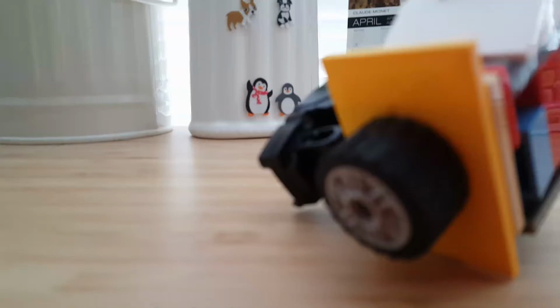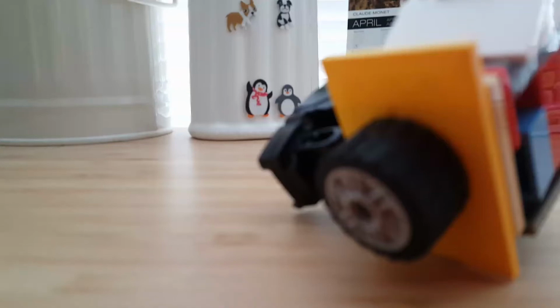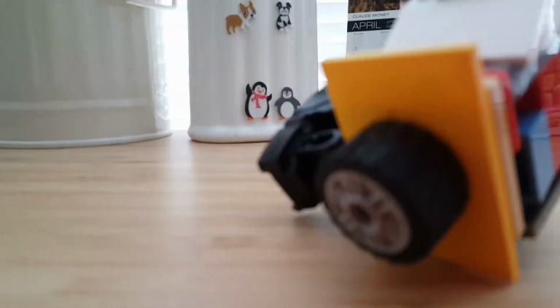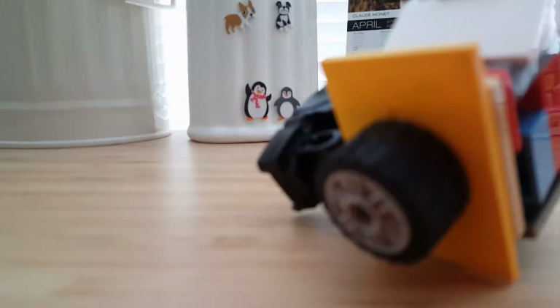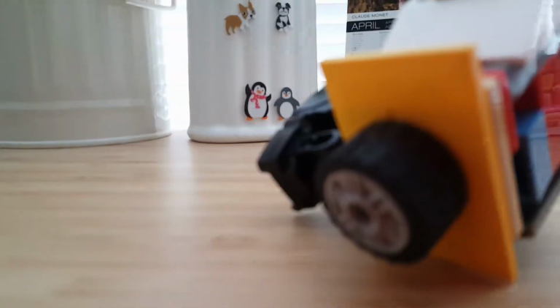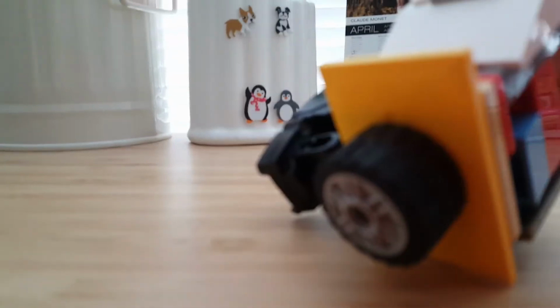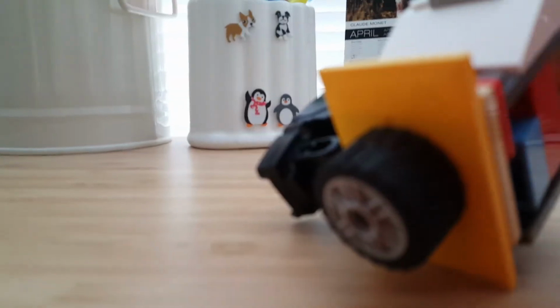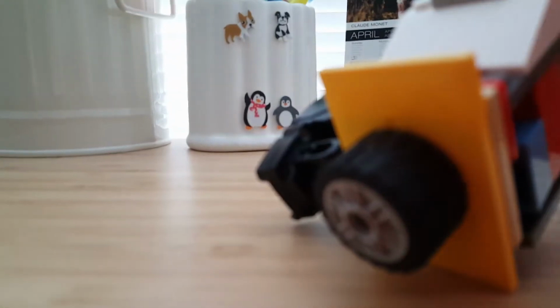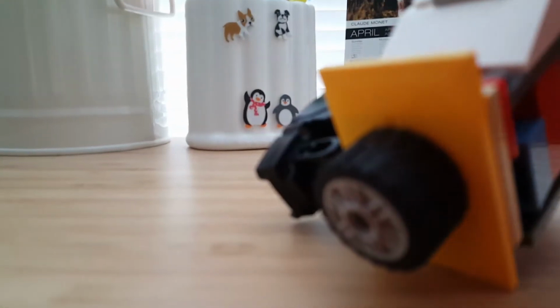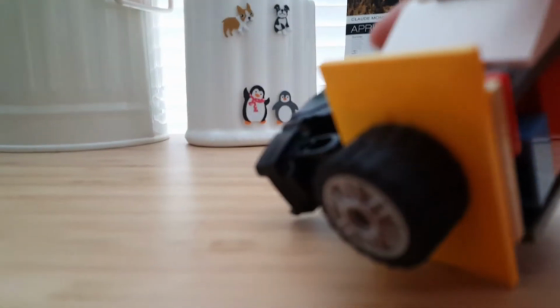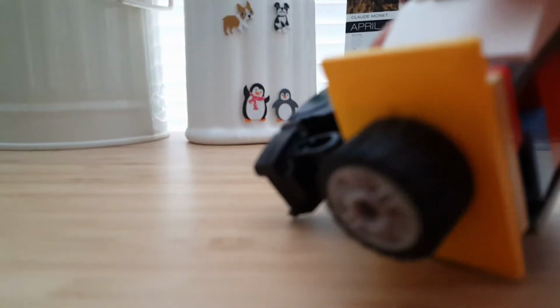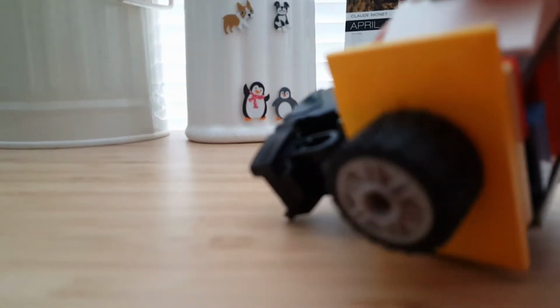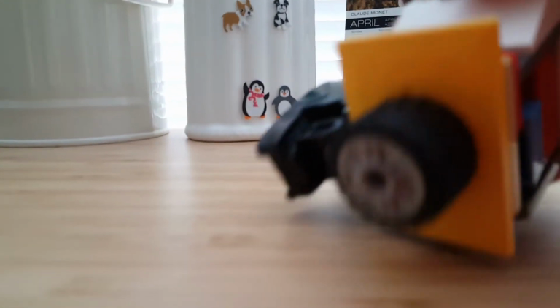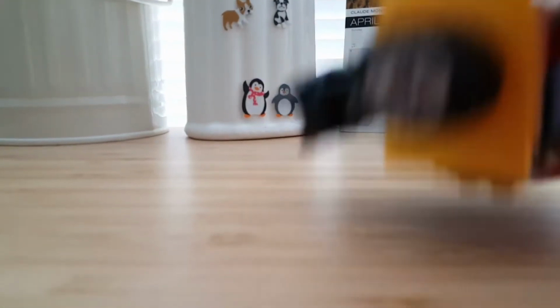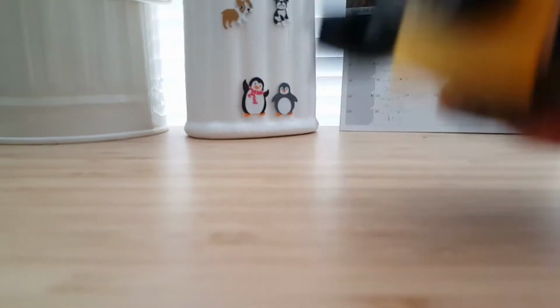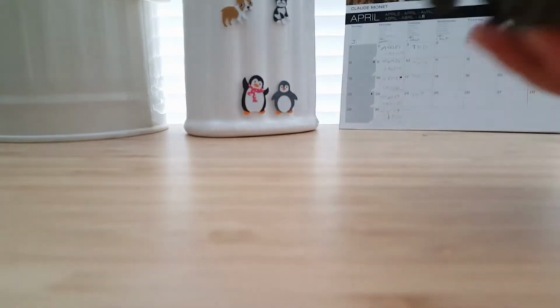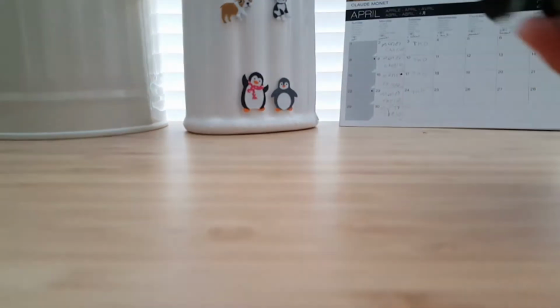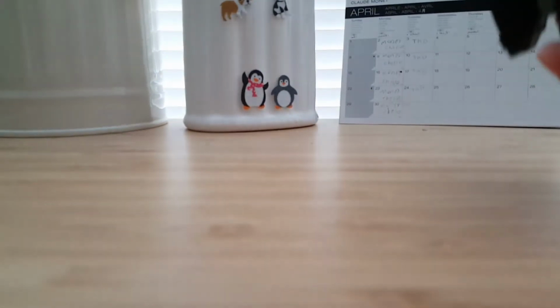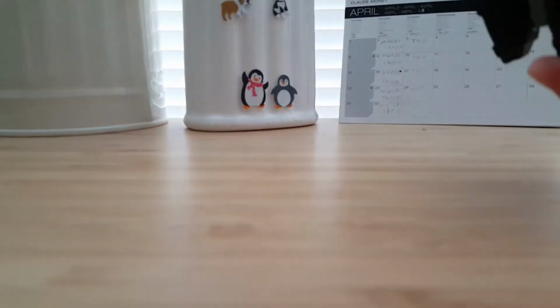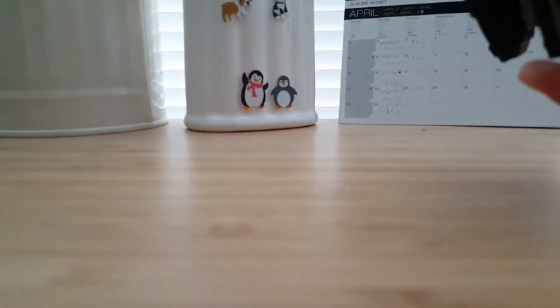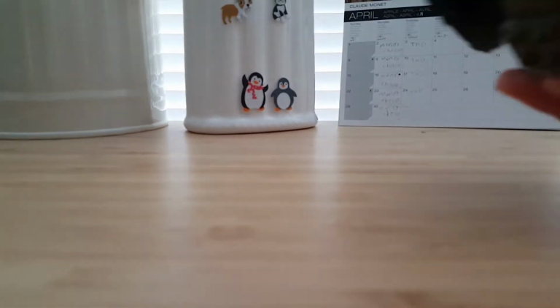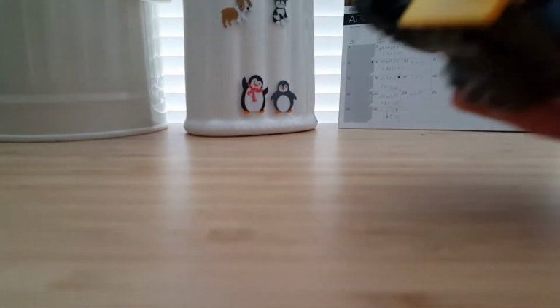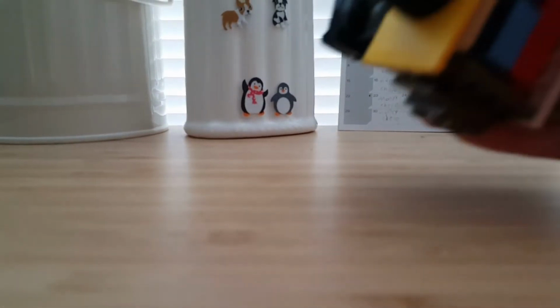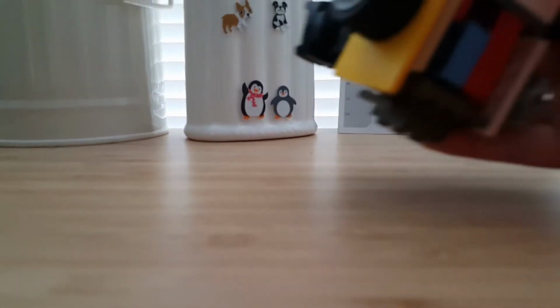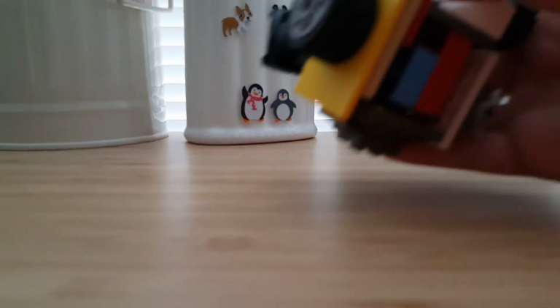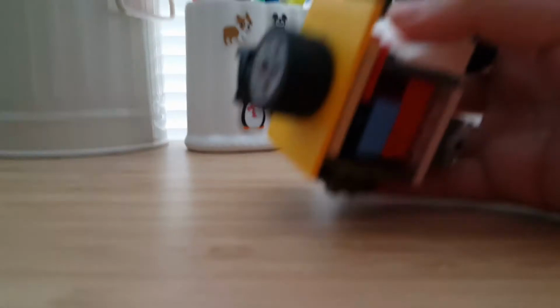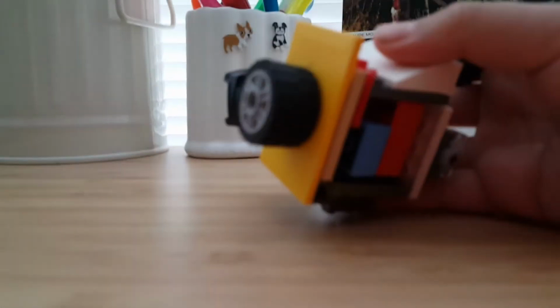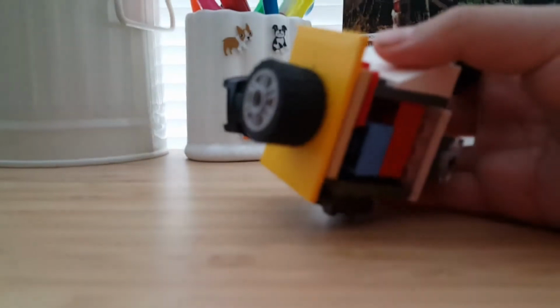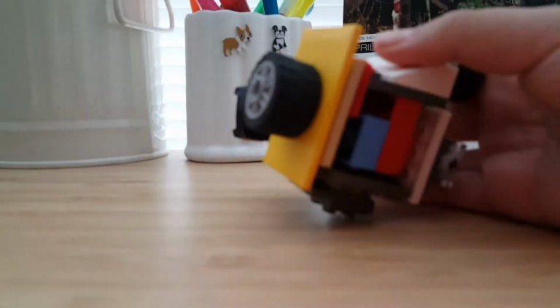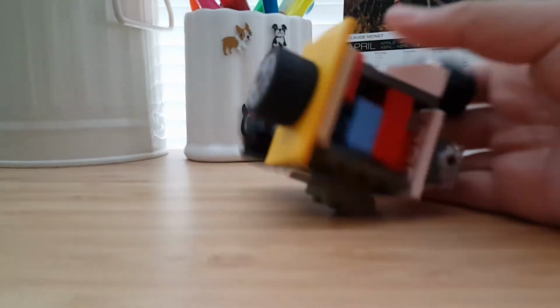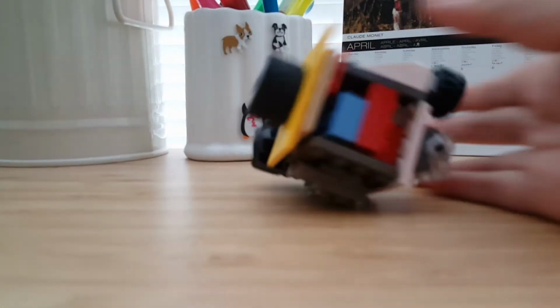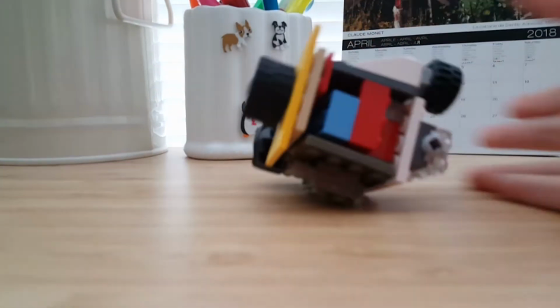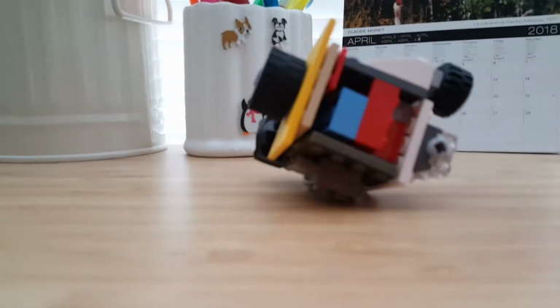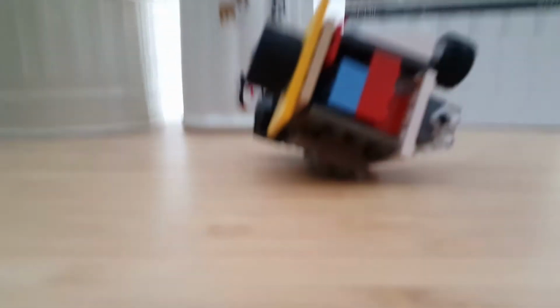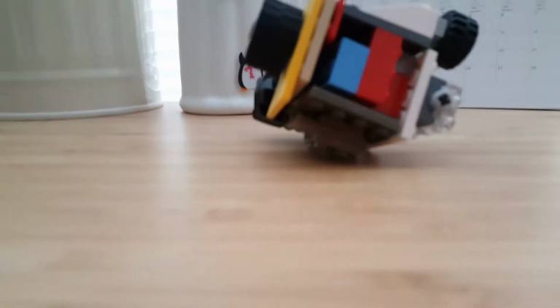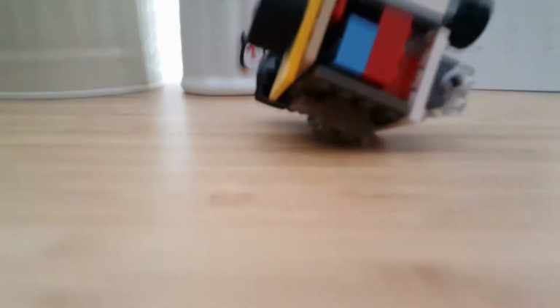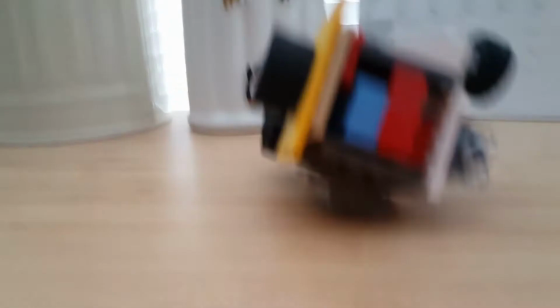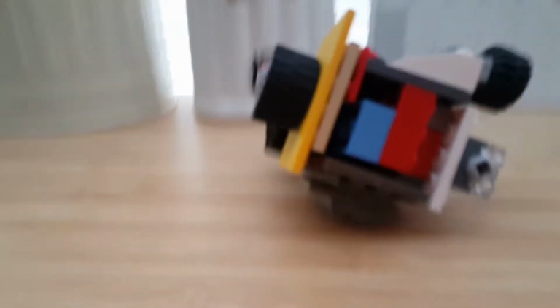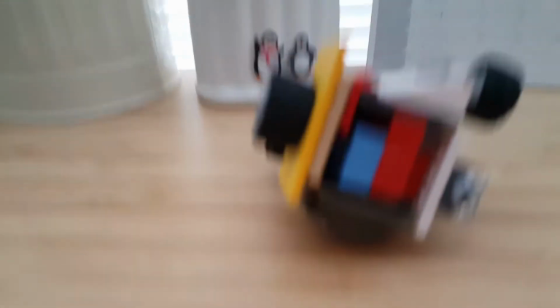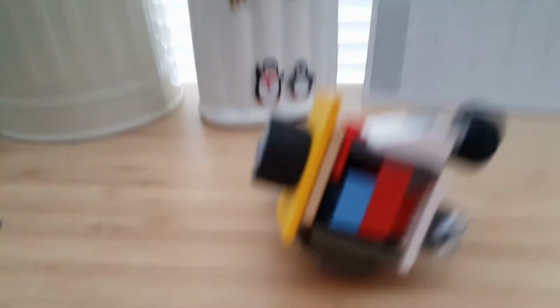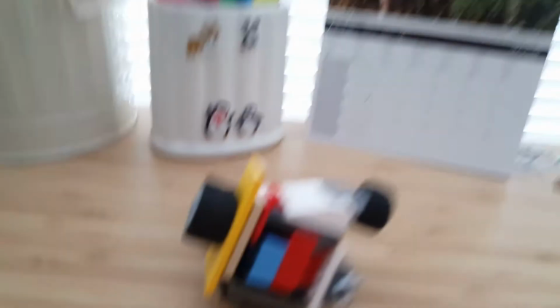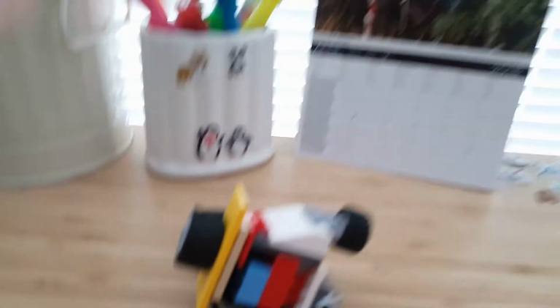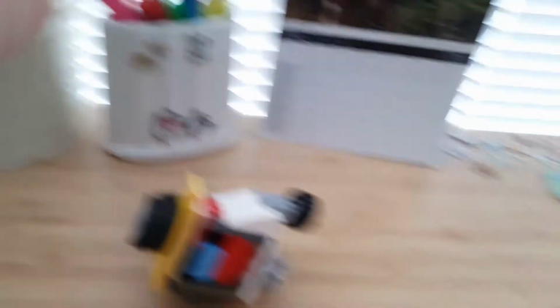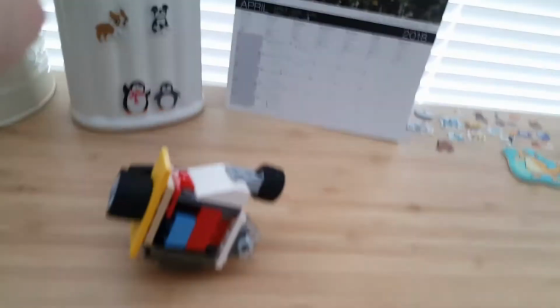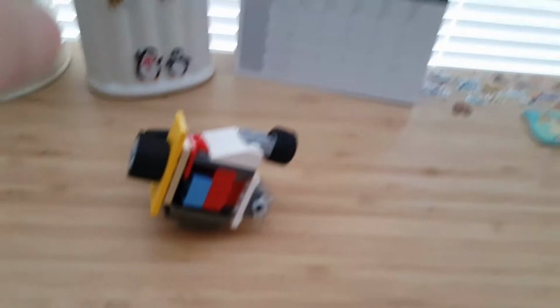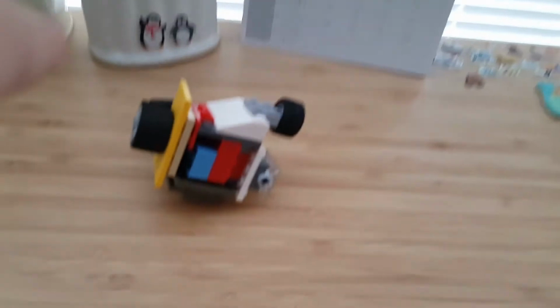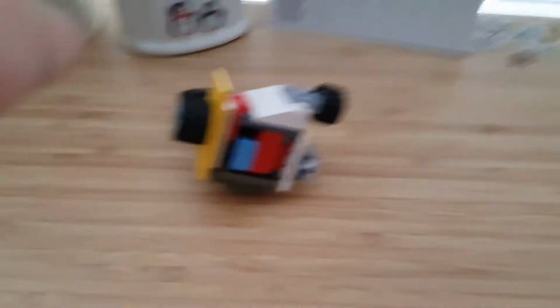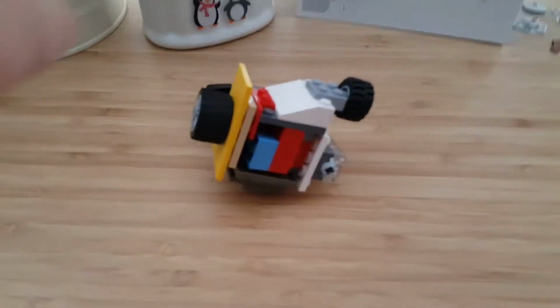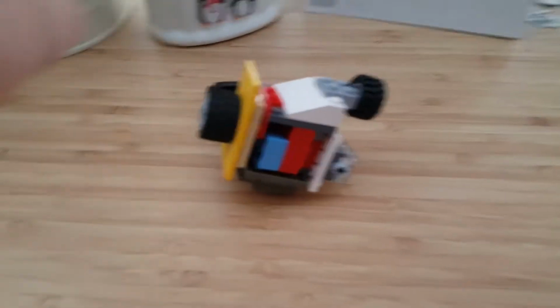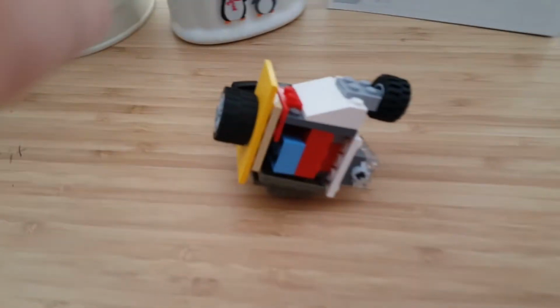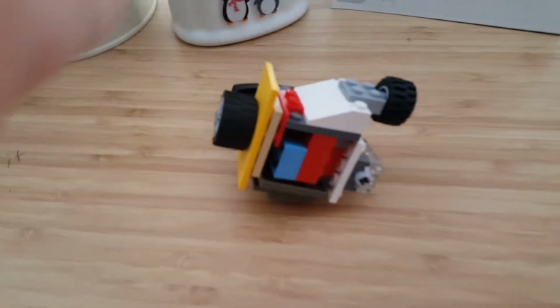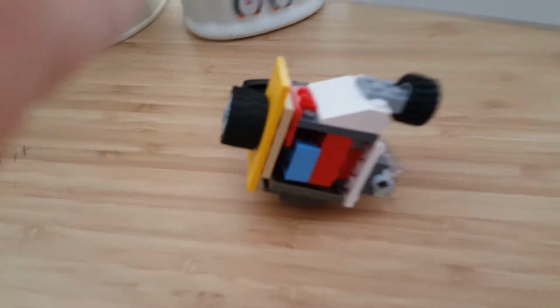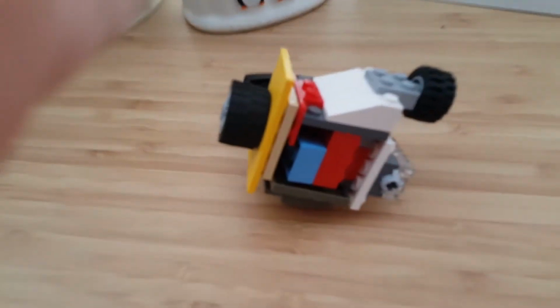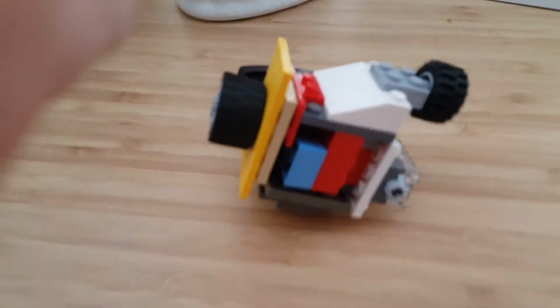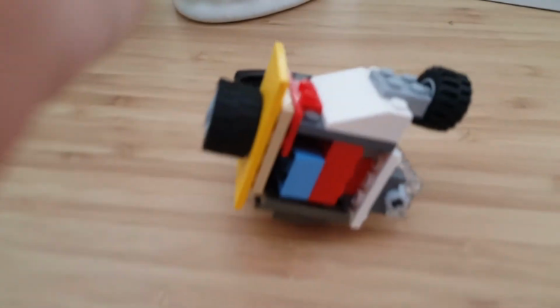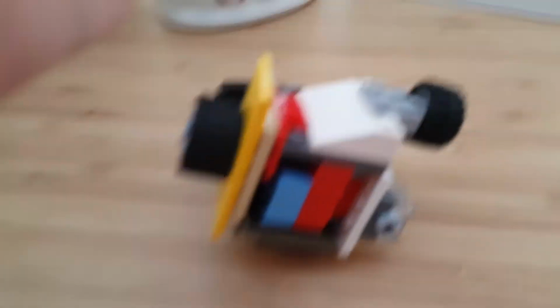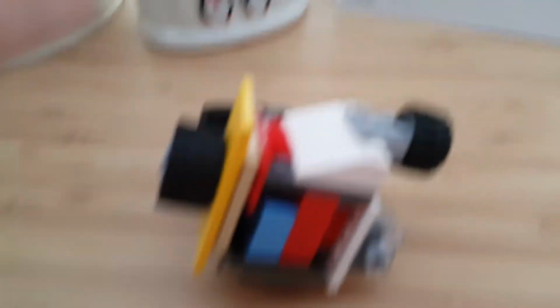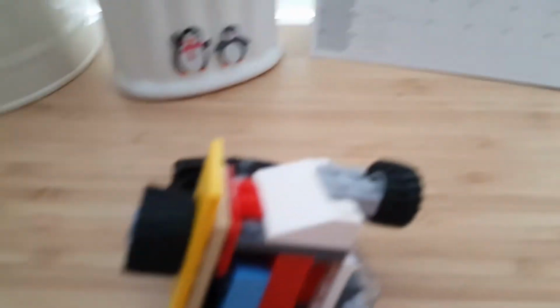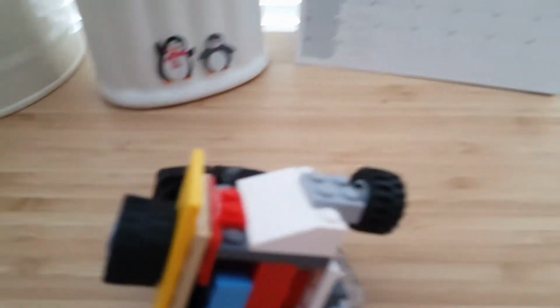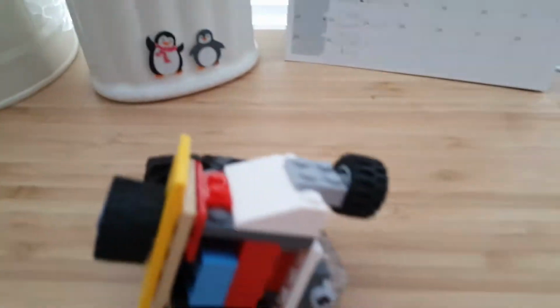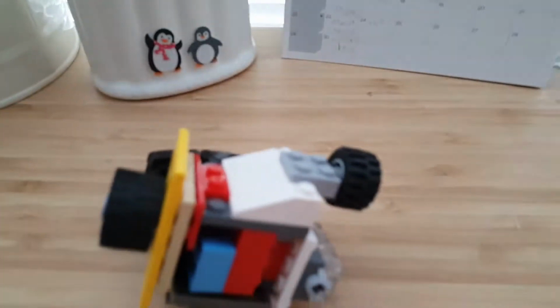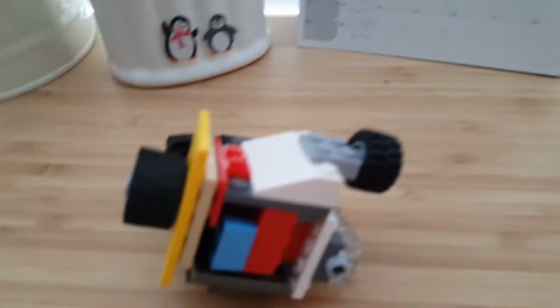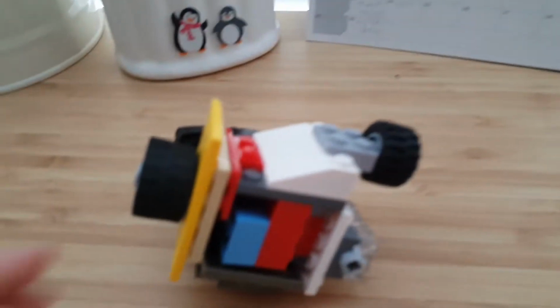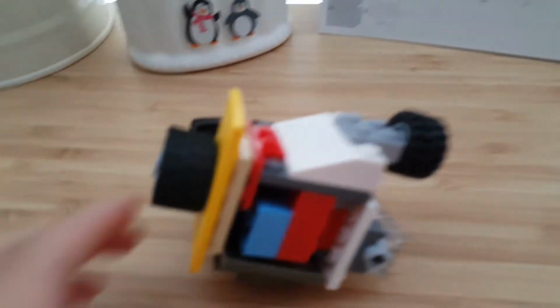Hi guys, it's Shot. I finally made a fidget cube out of Lego.